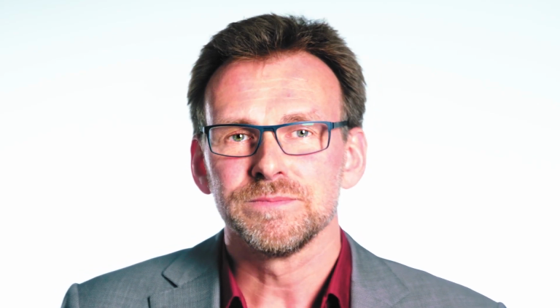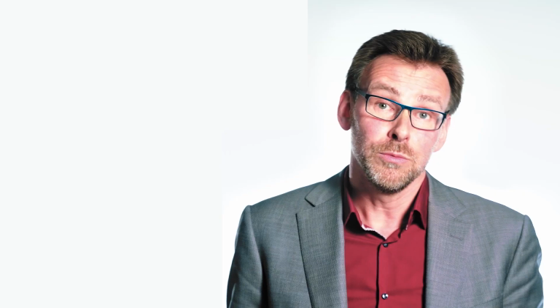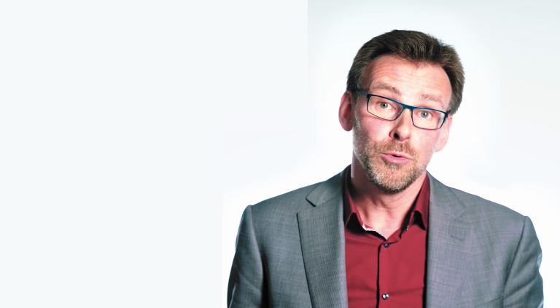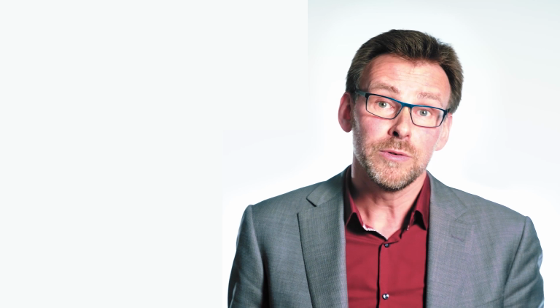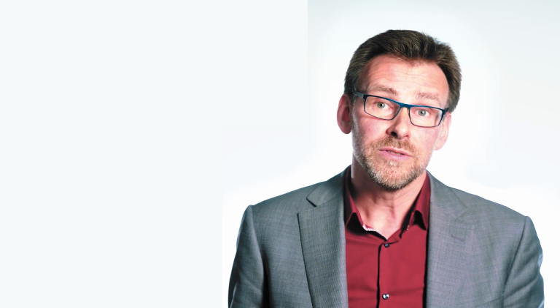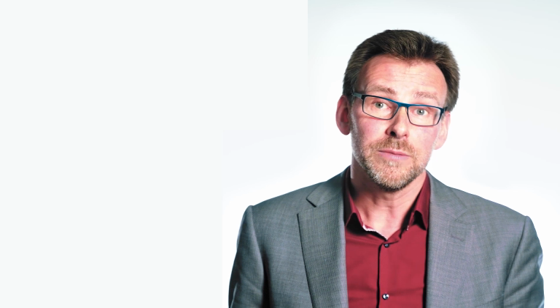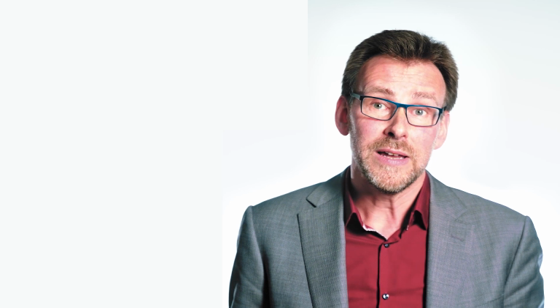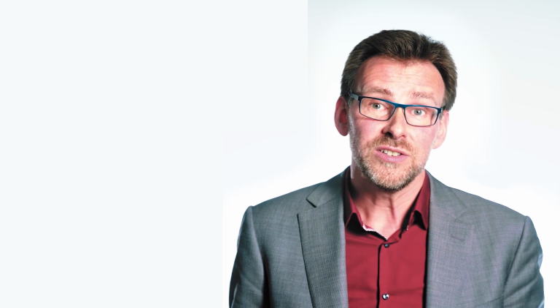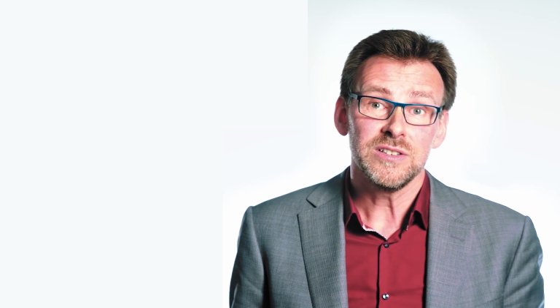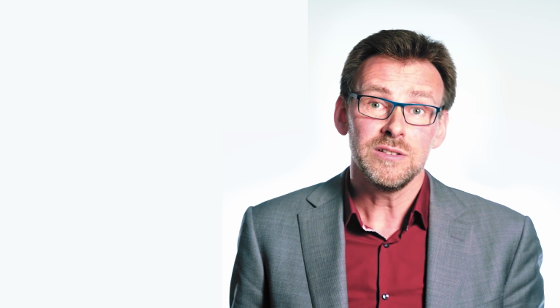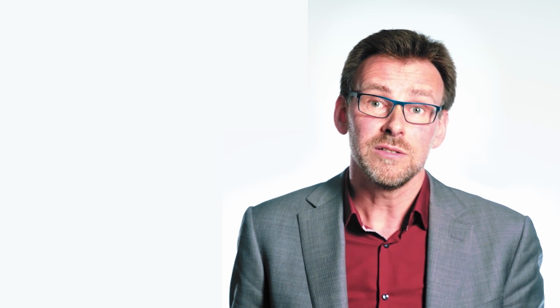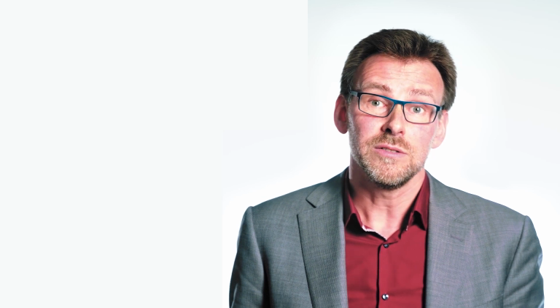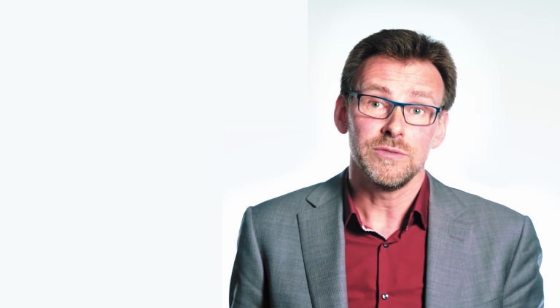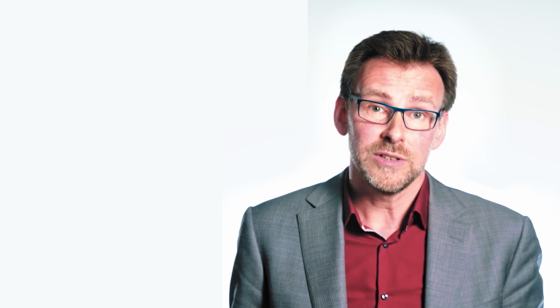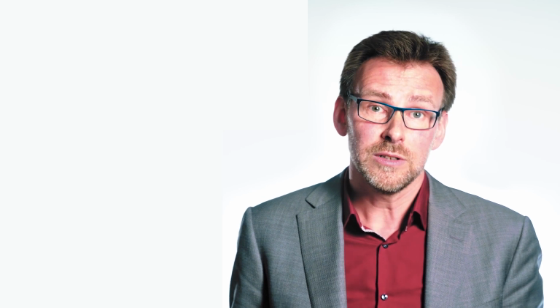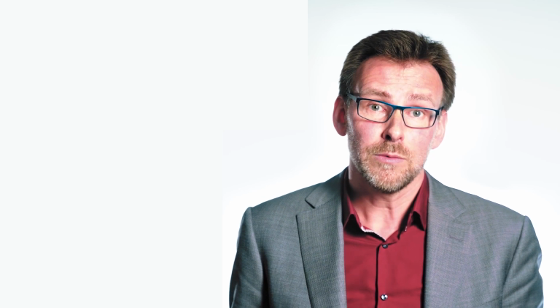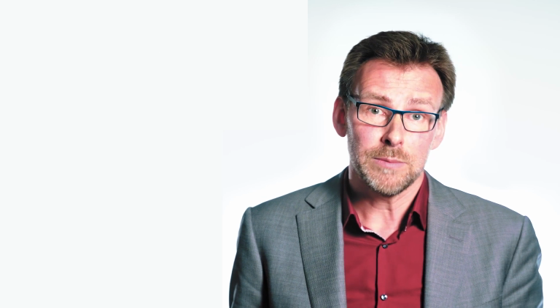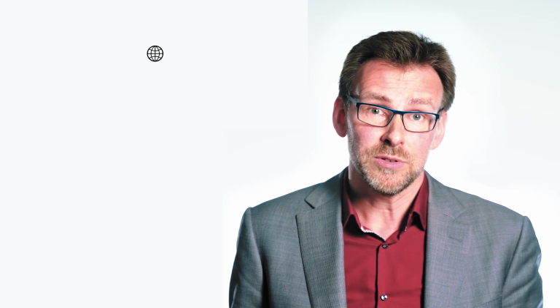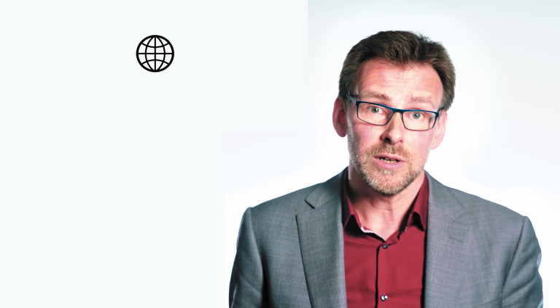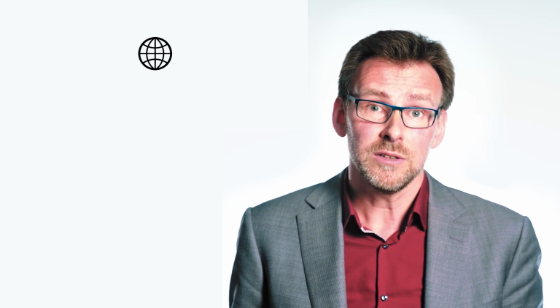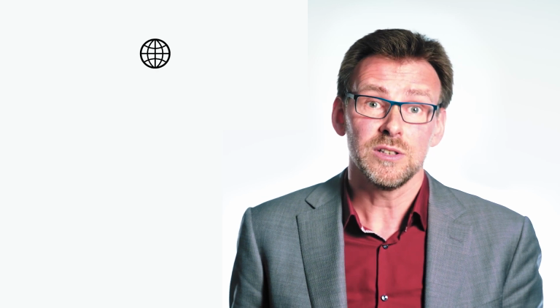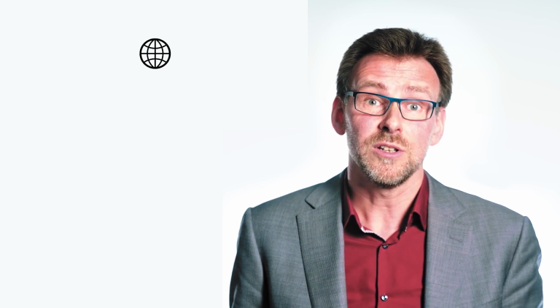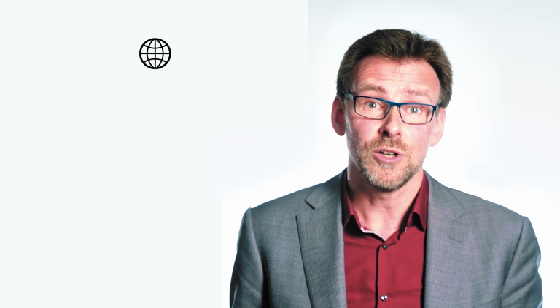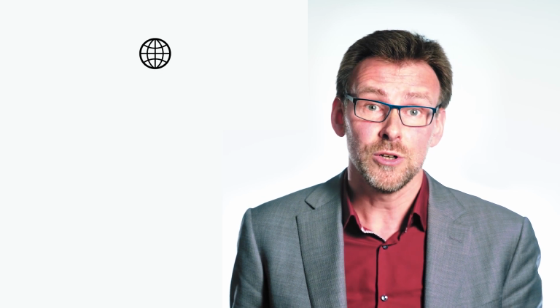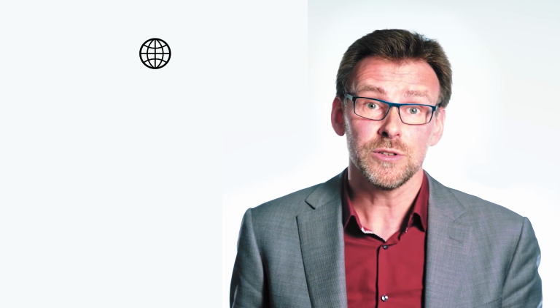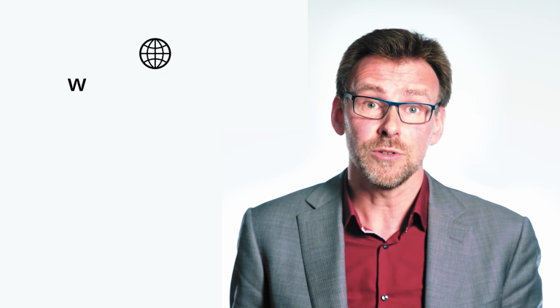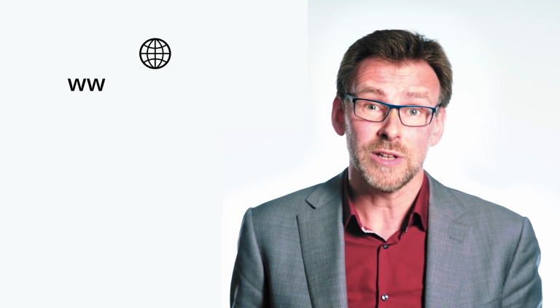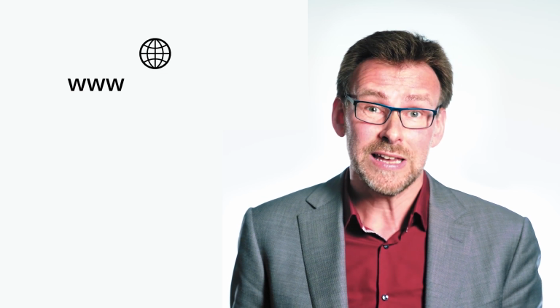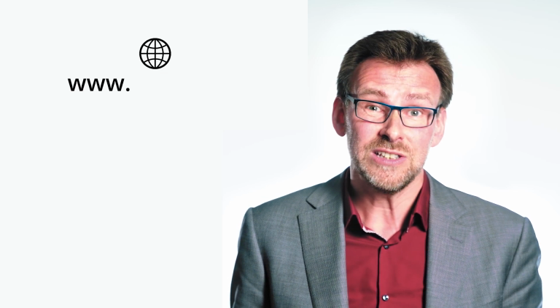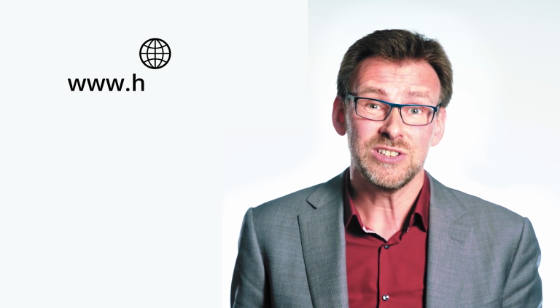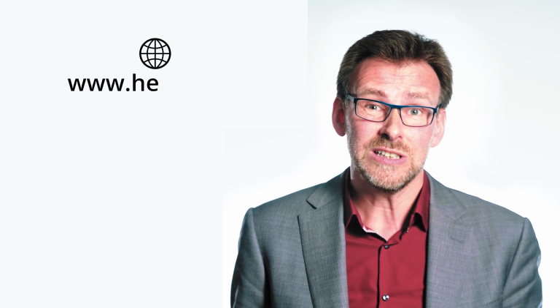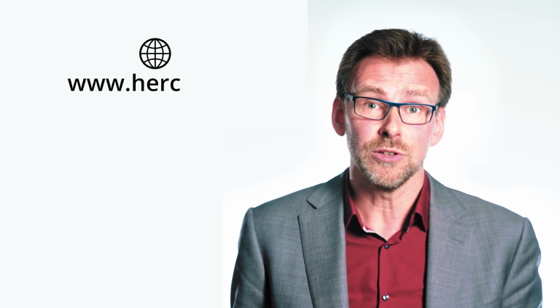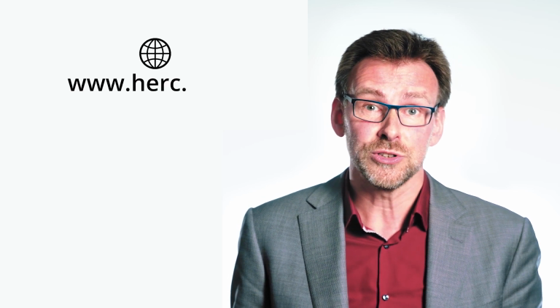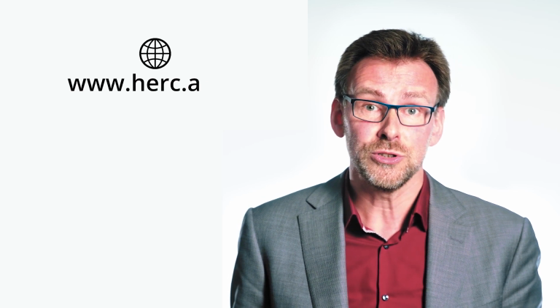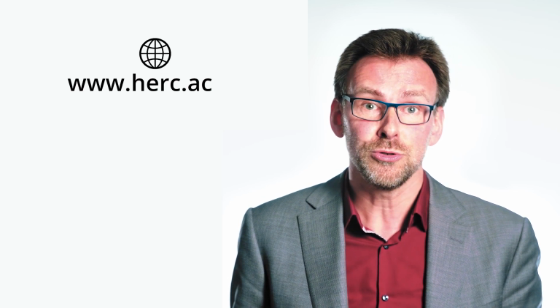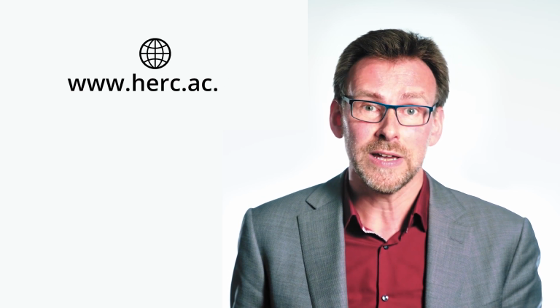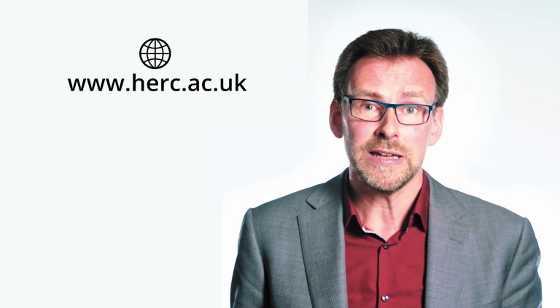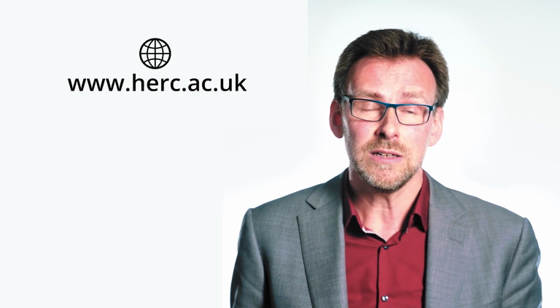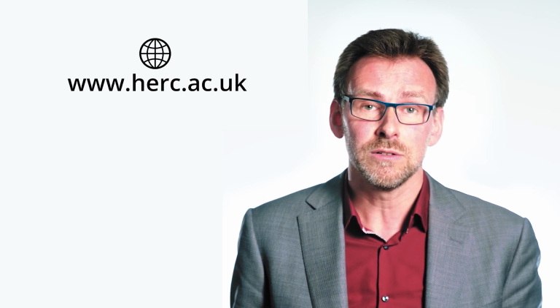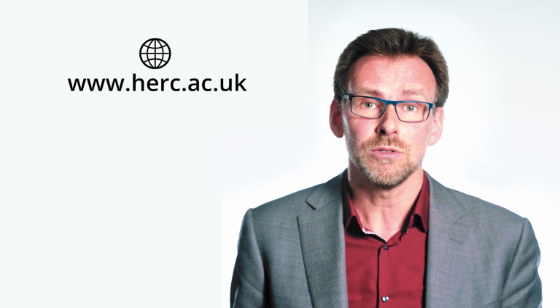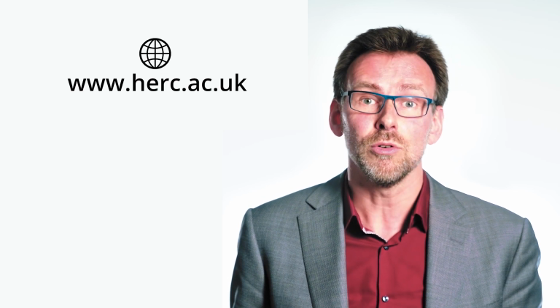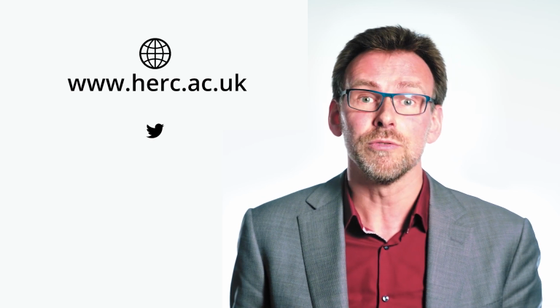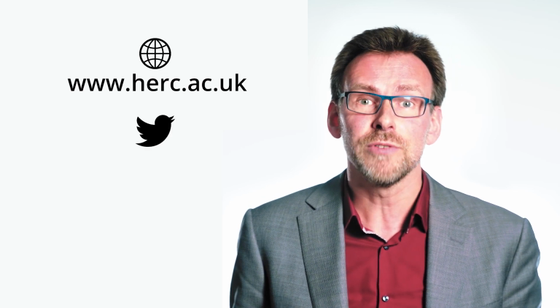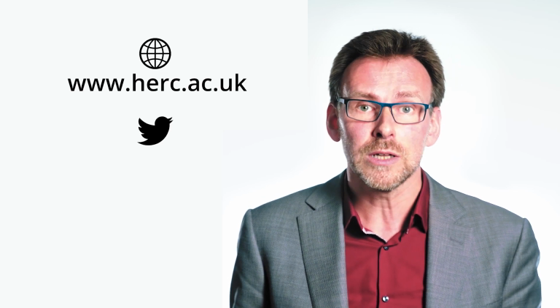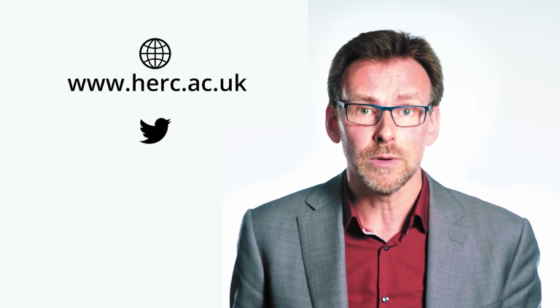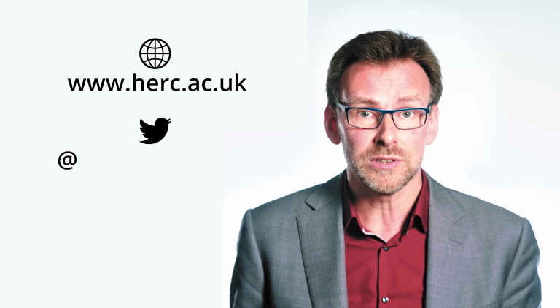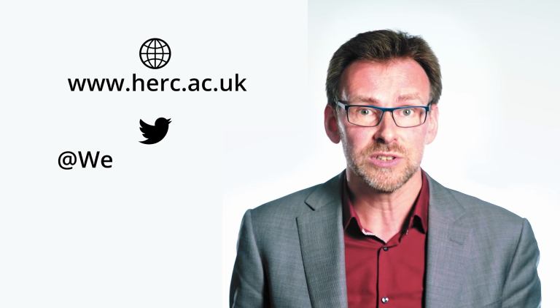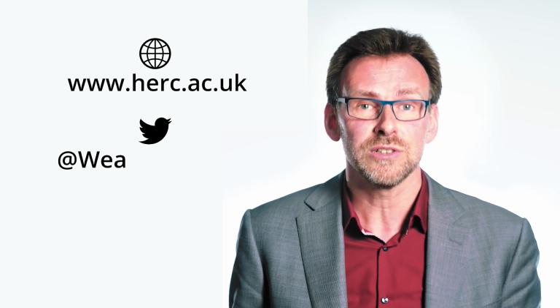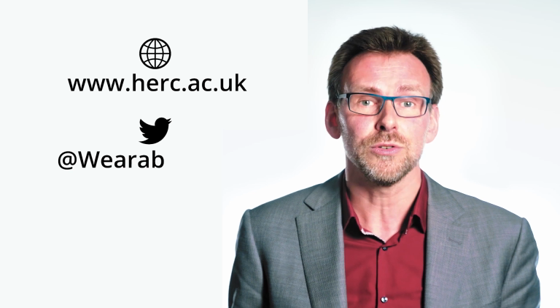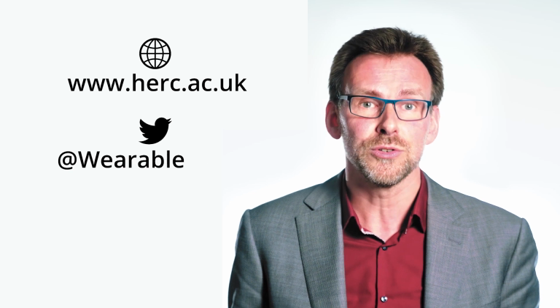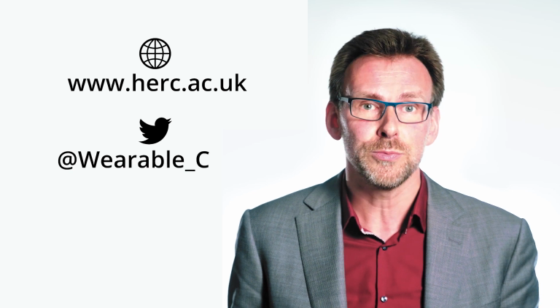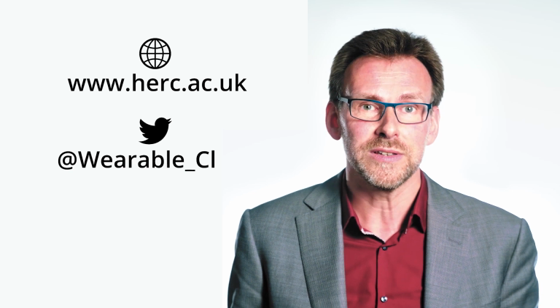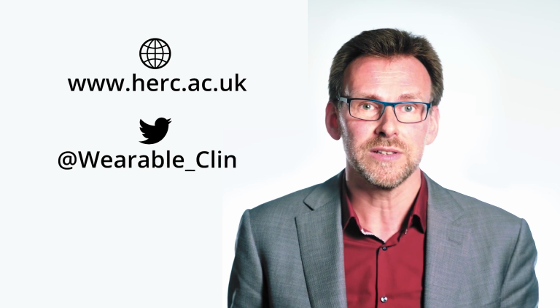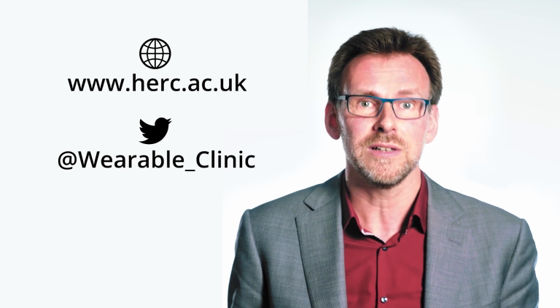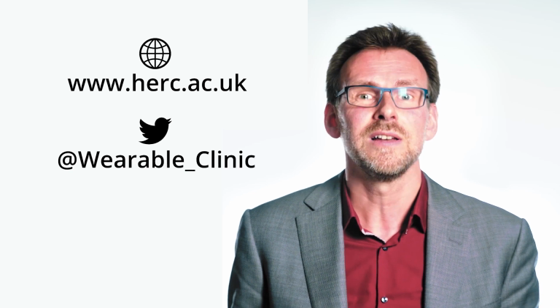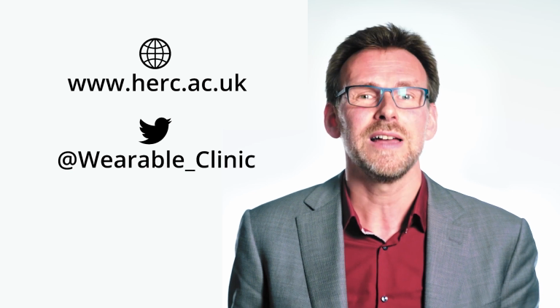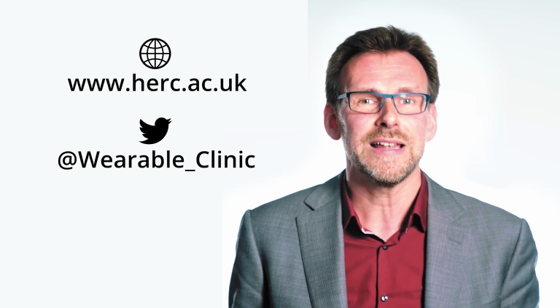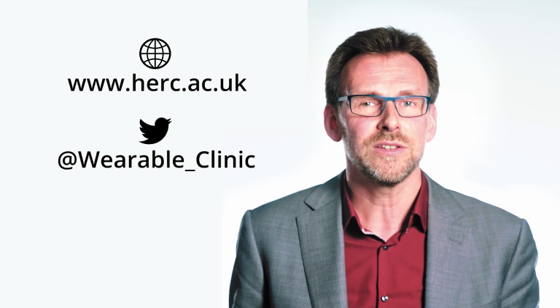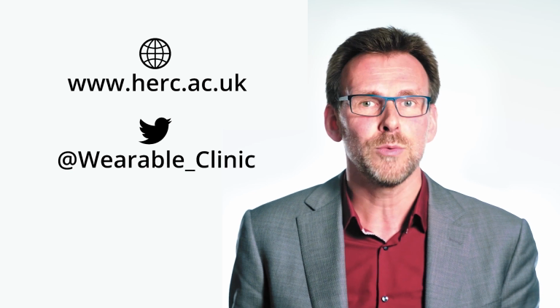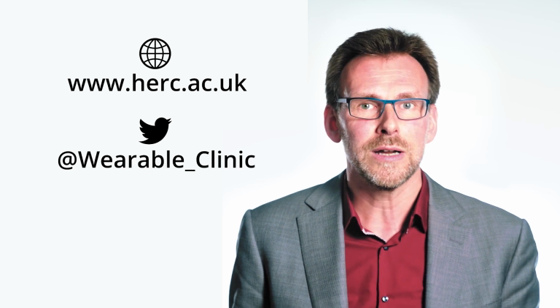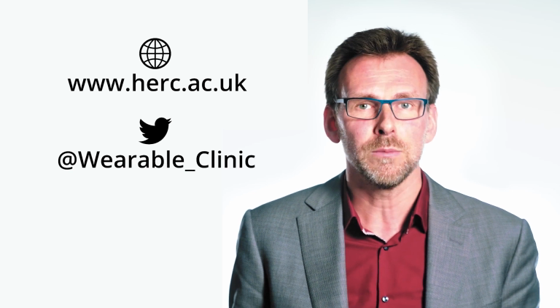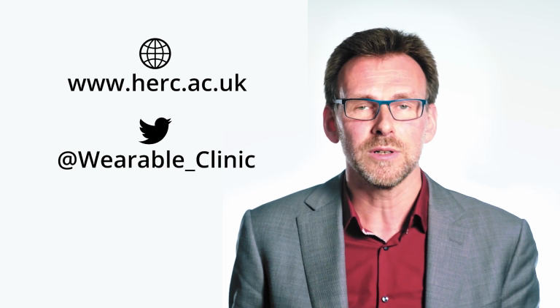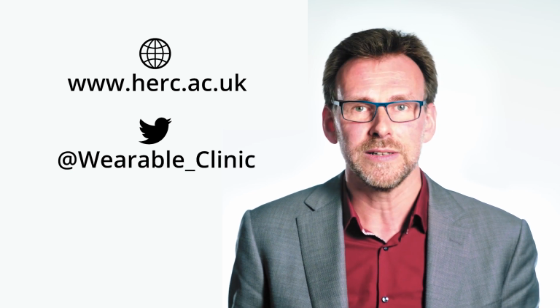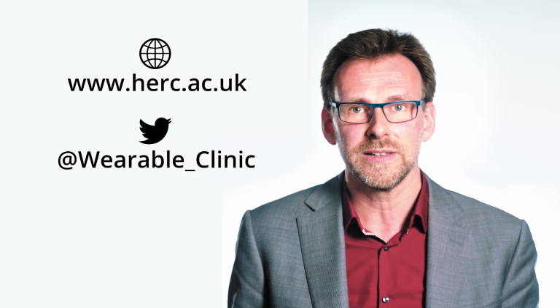For more information, visit our website at herg.ac.uk or follow us on Twitter at the Wearable Clinic.